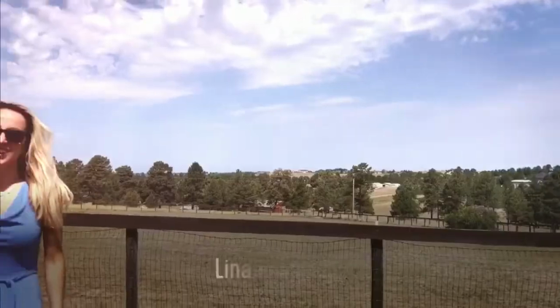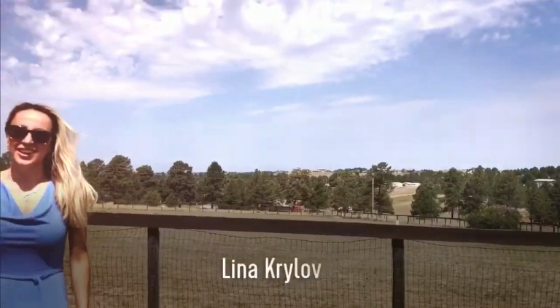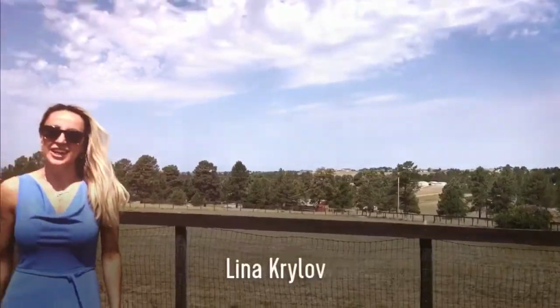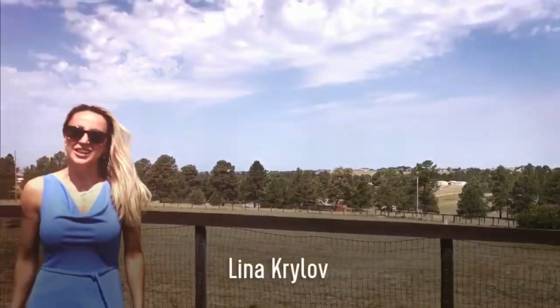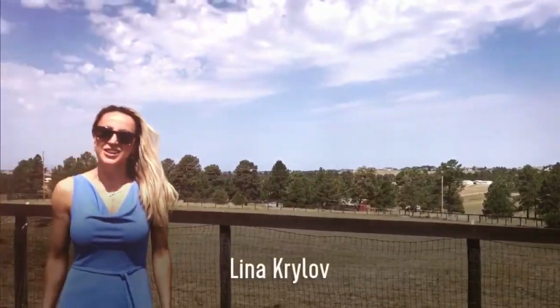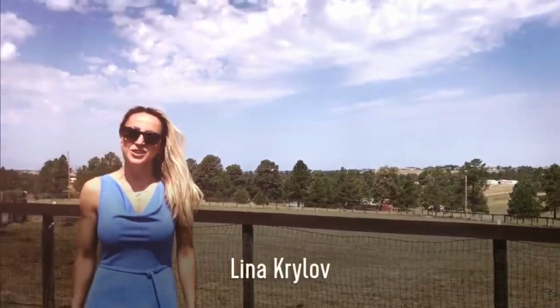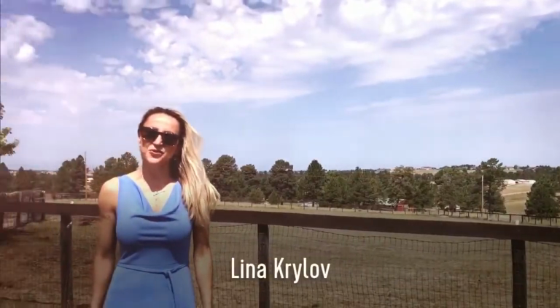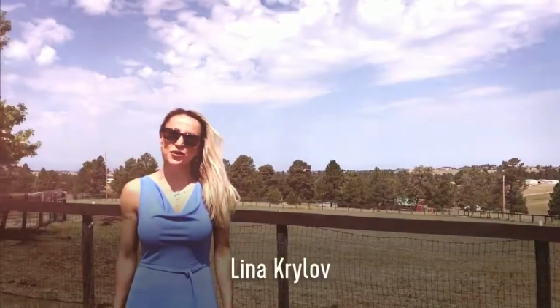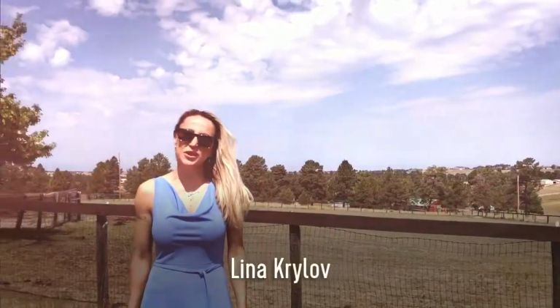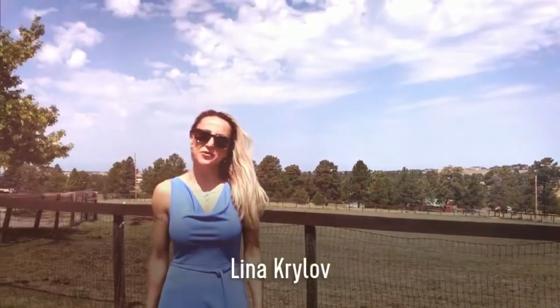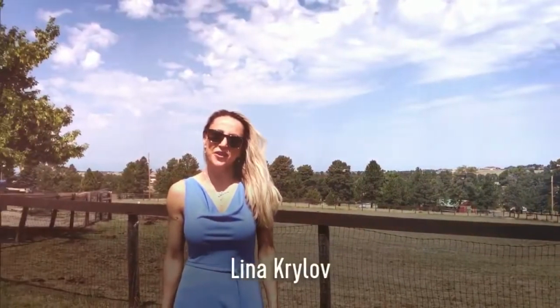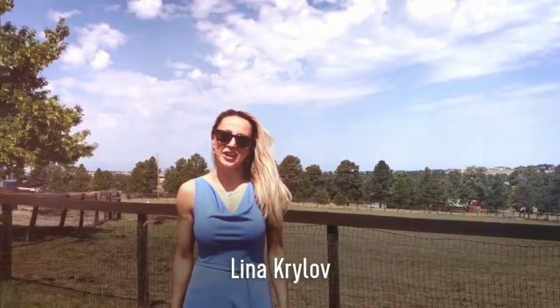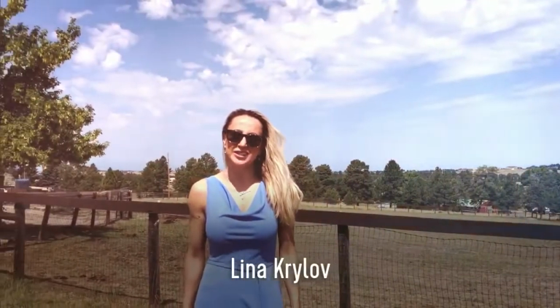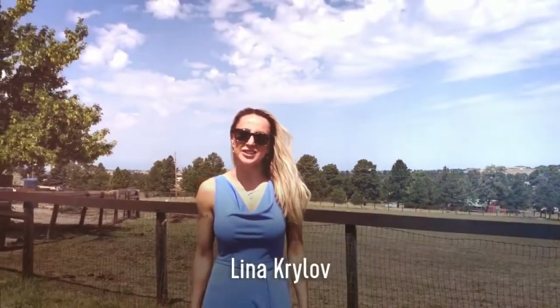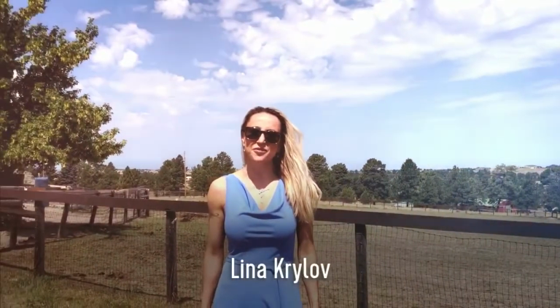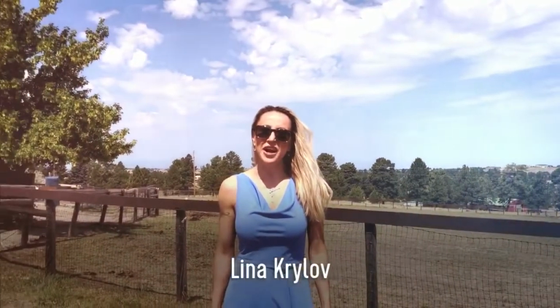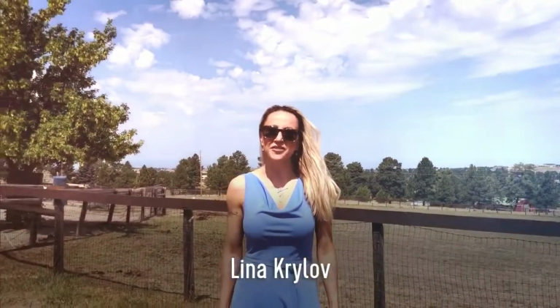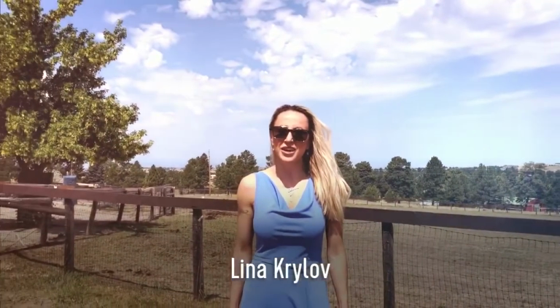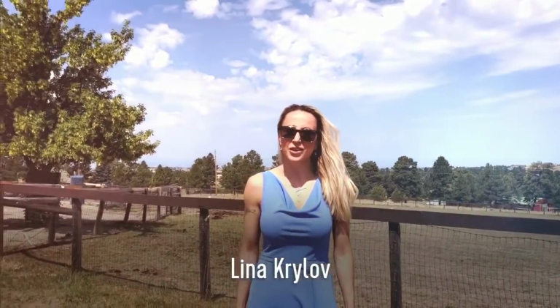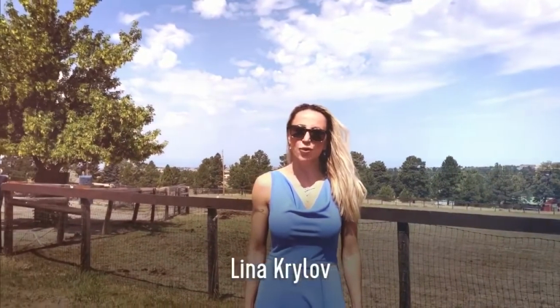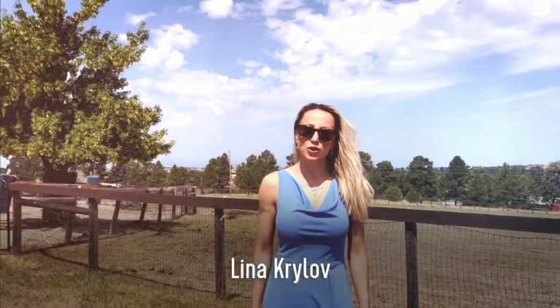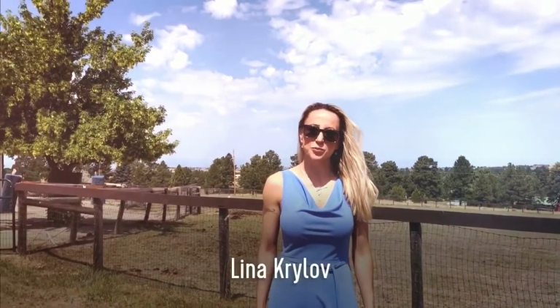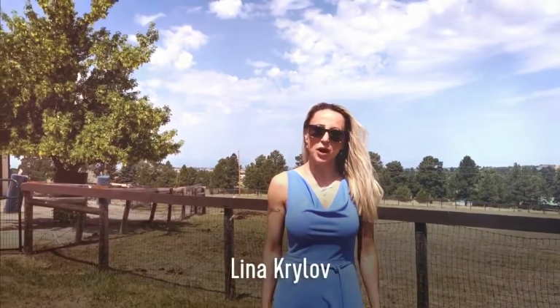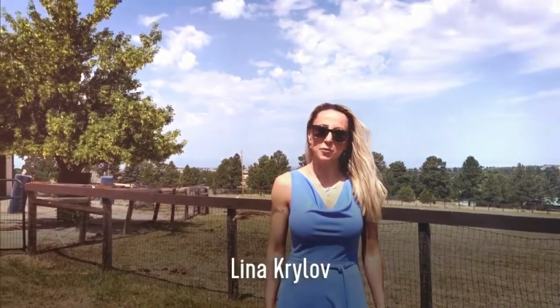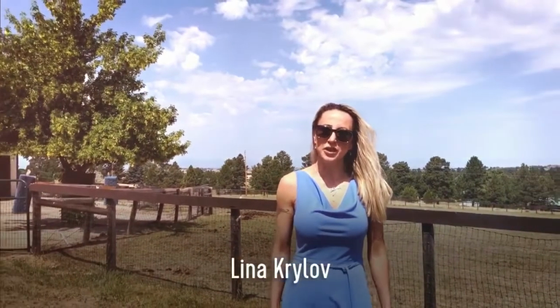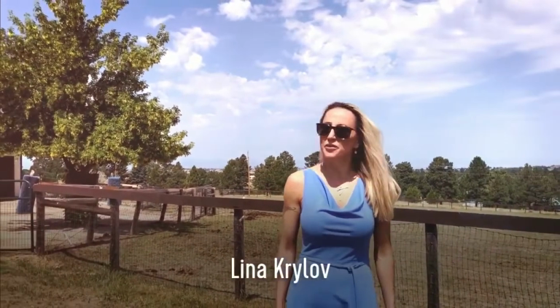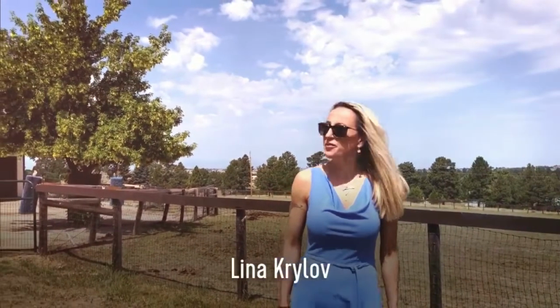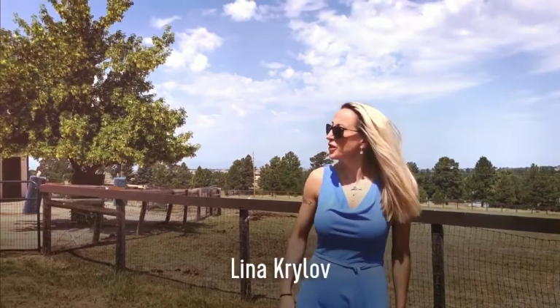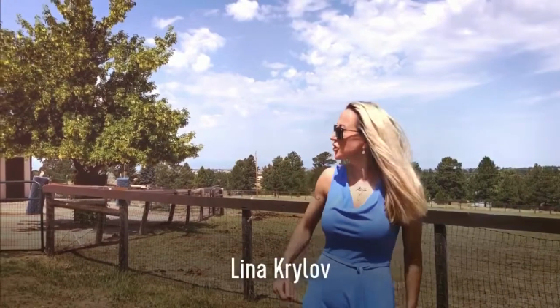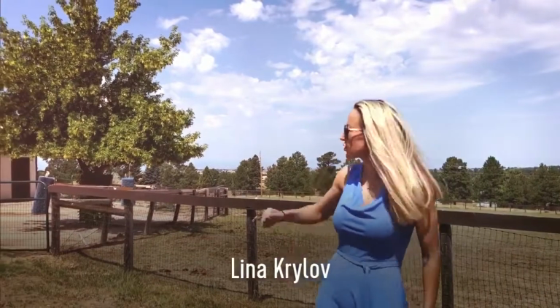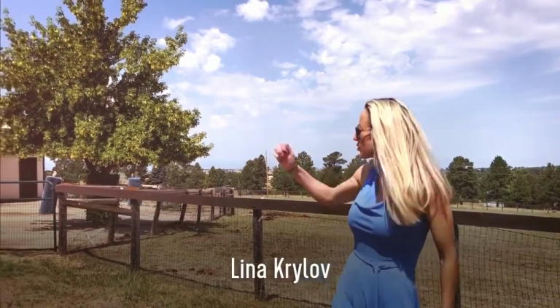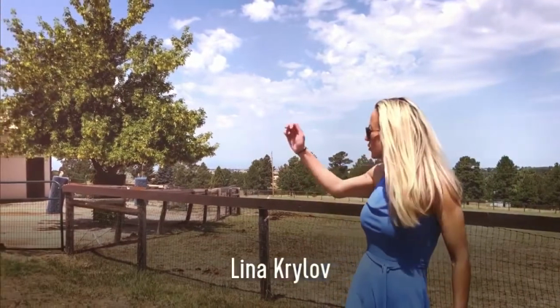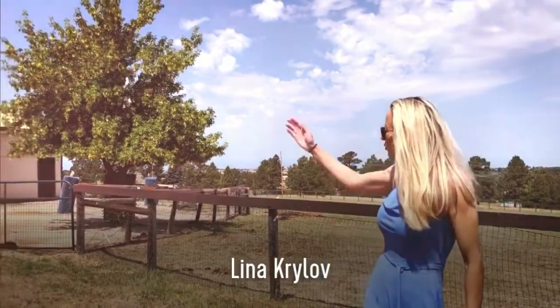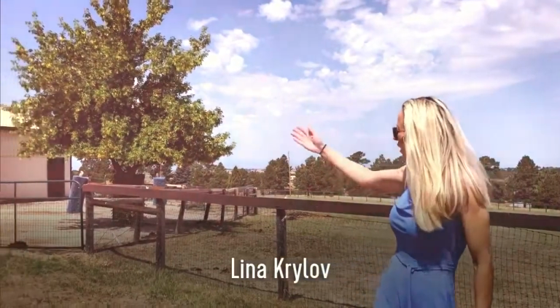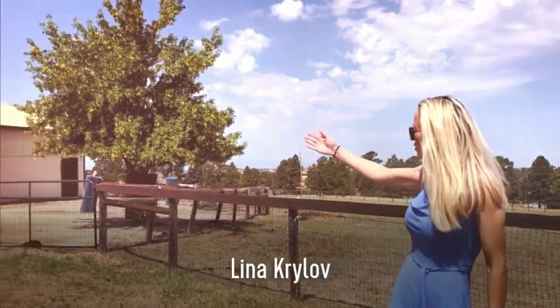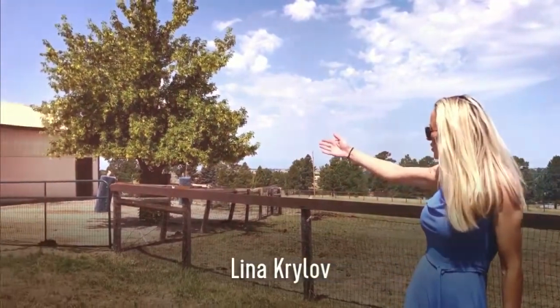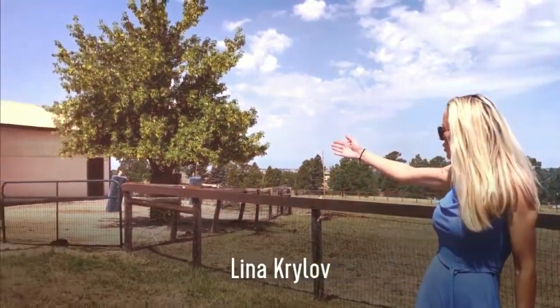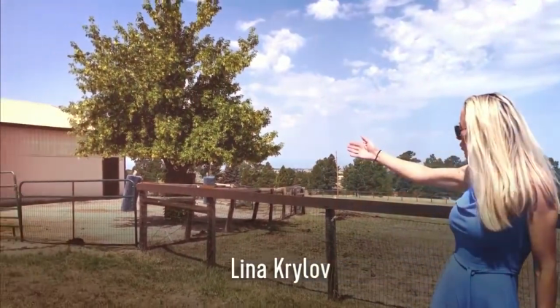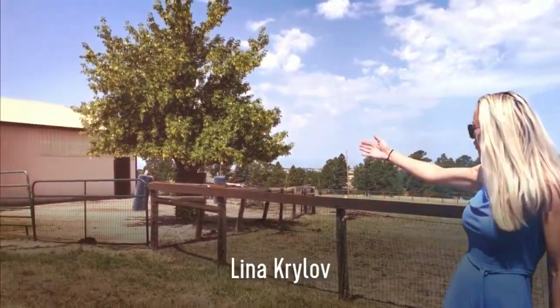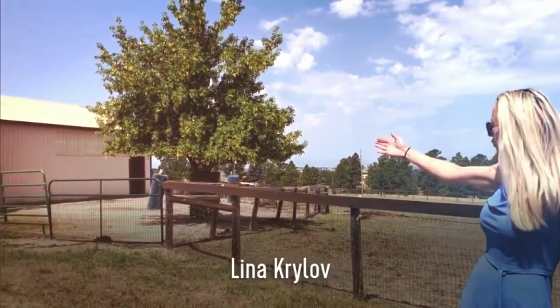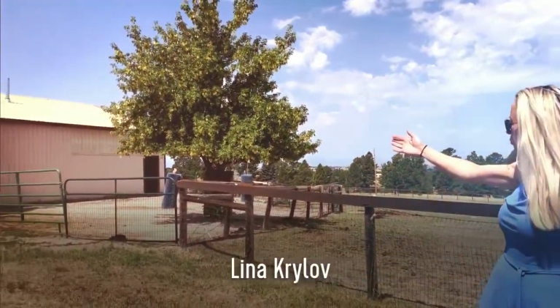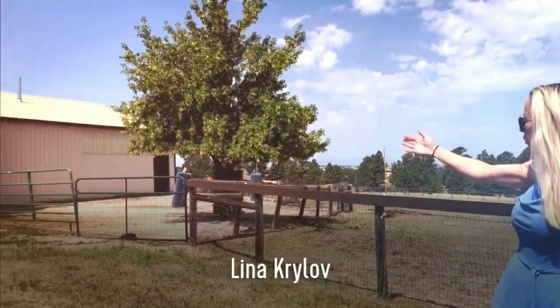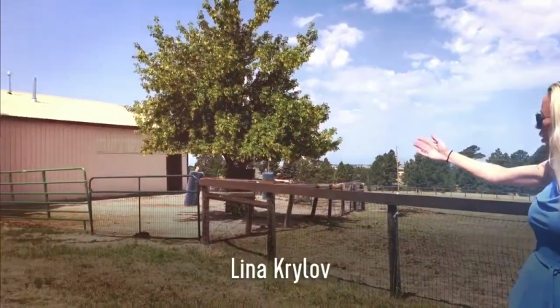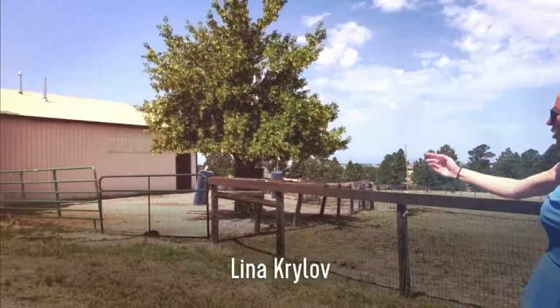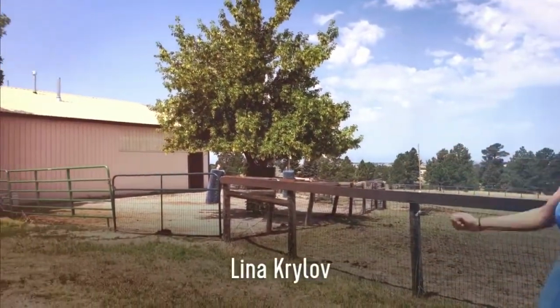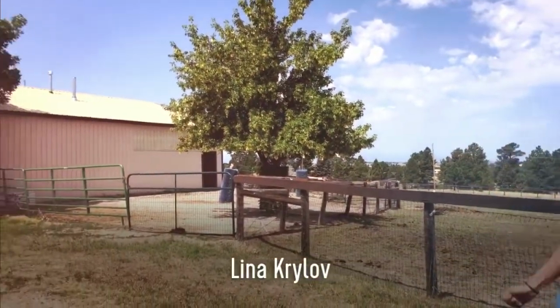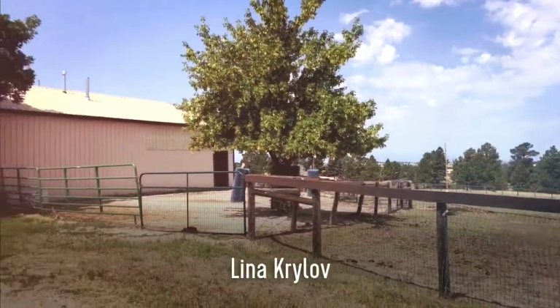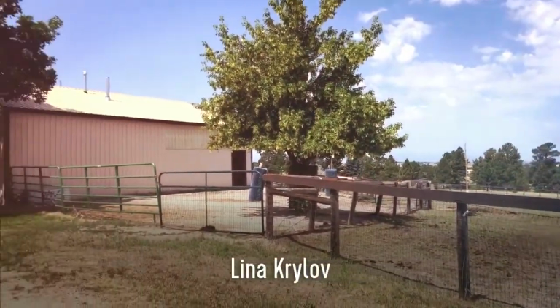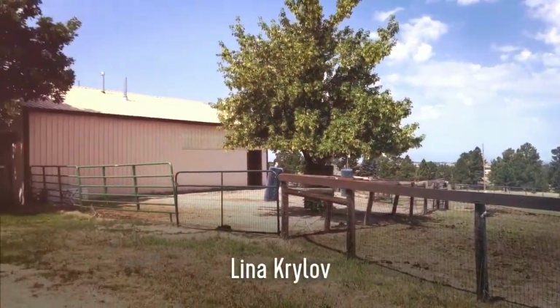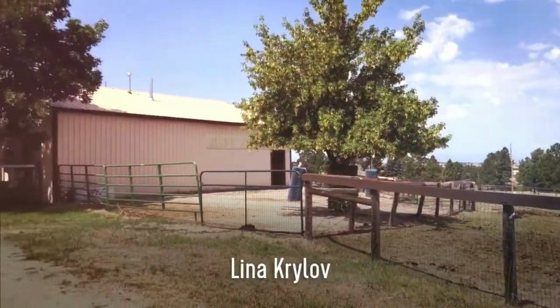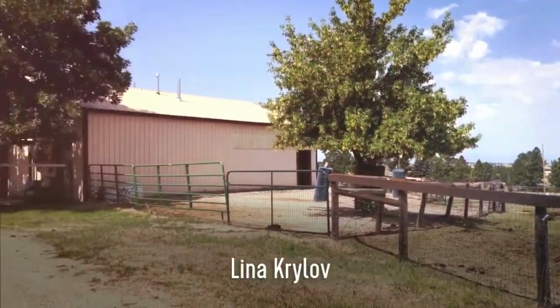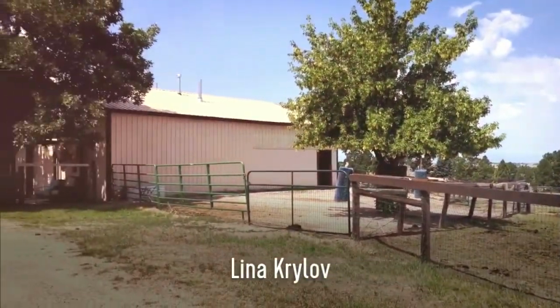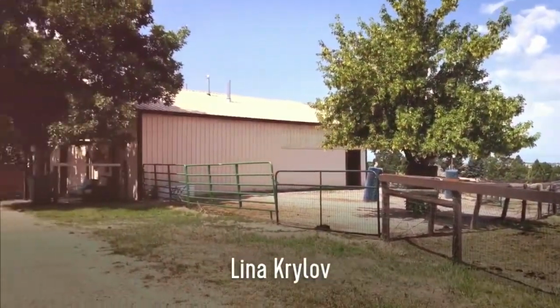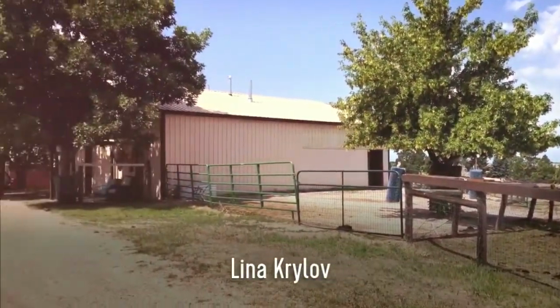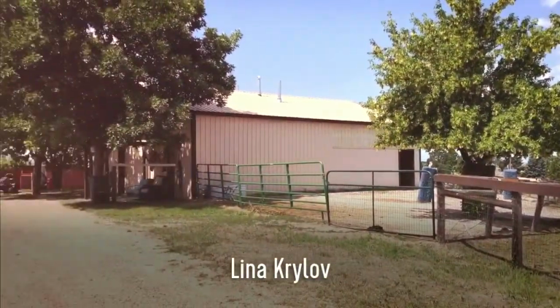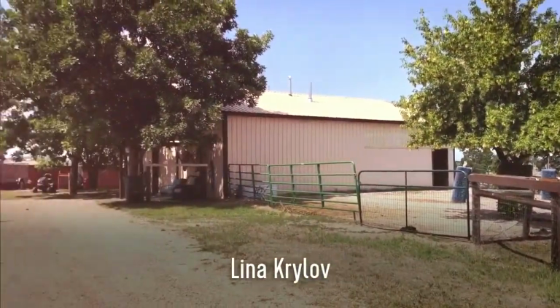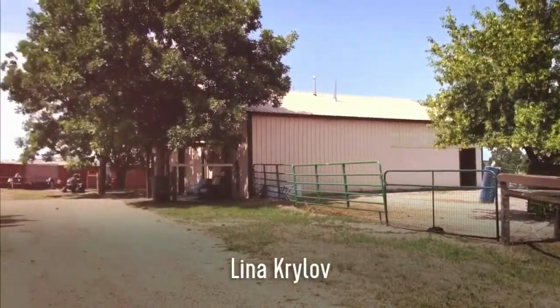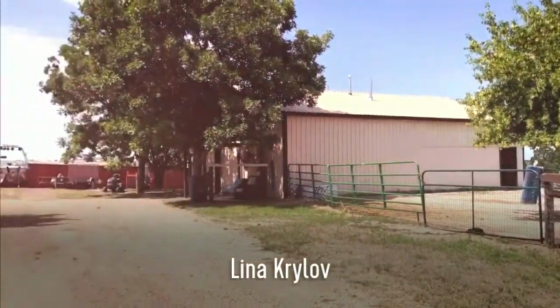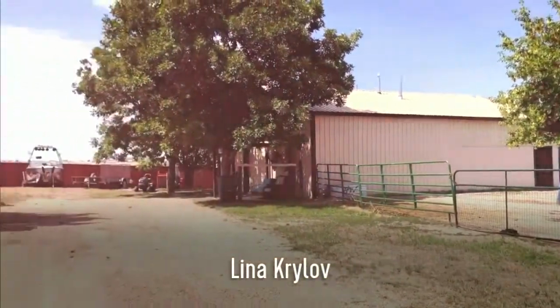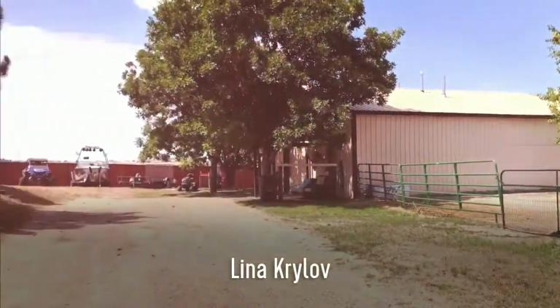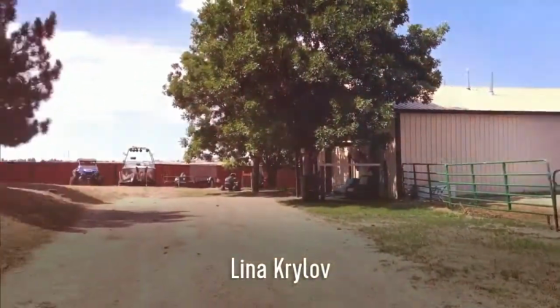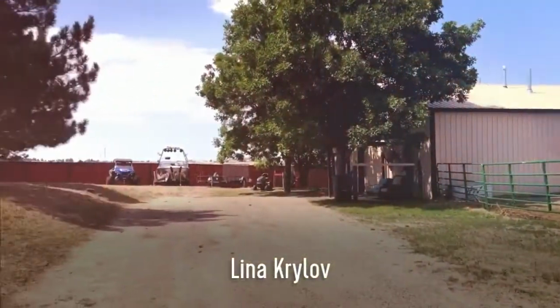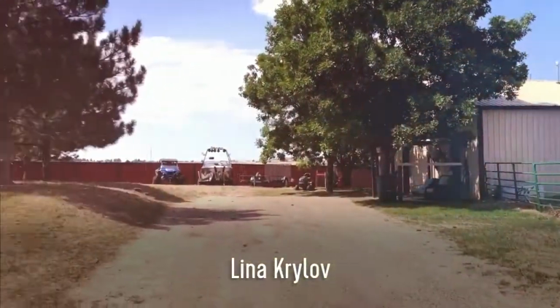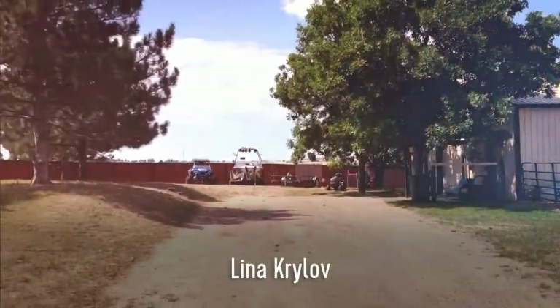This fully fenced five-acre horse property features a 2,000-square-foot barn and your own personal horse arena.